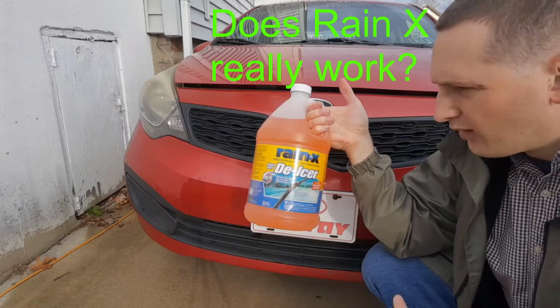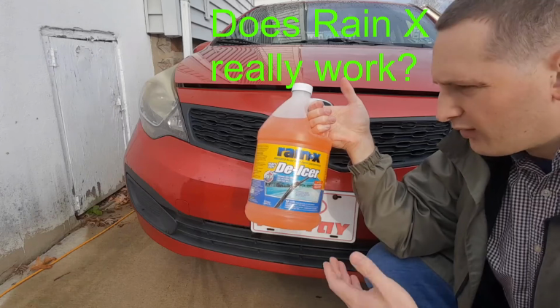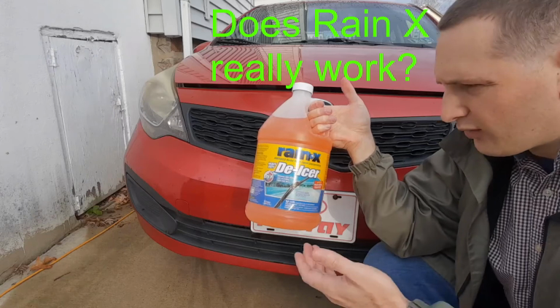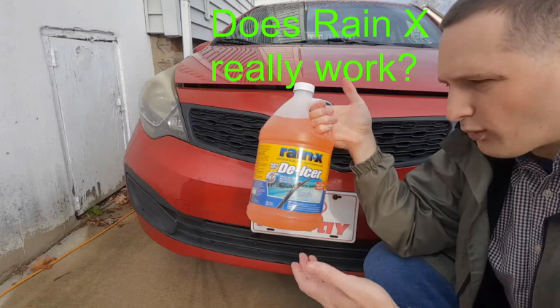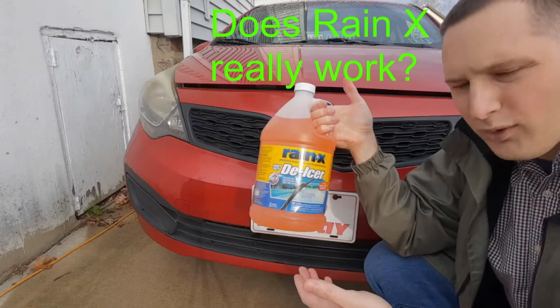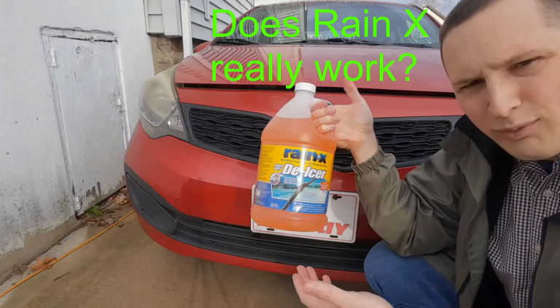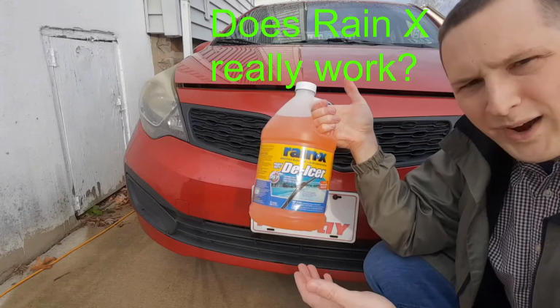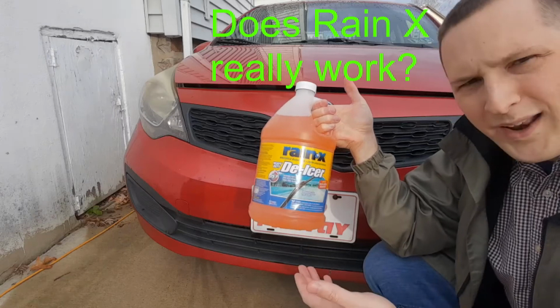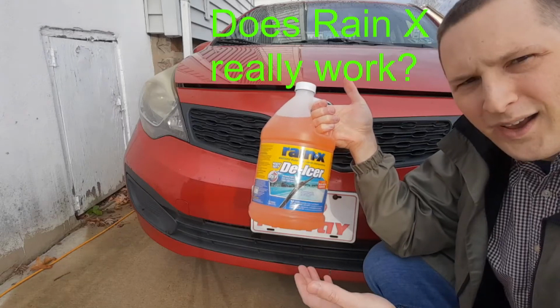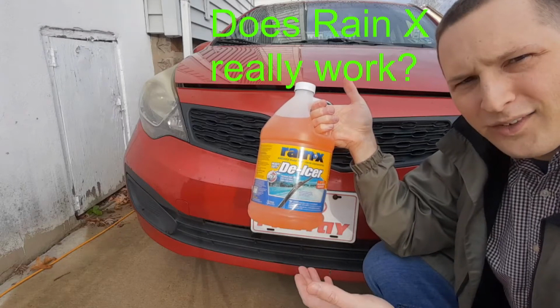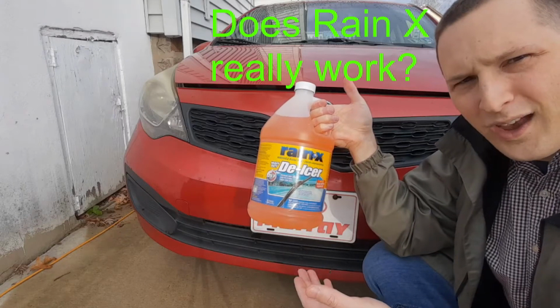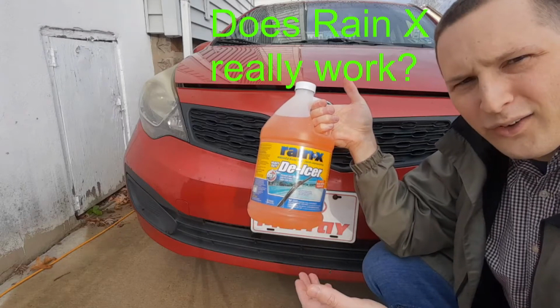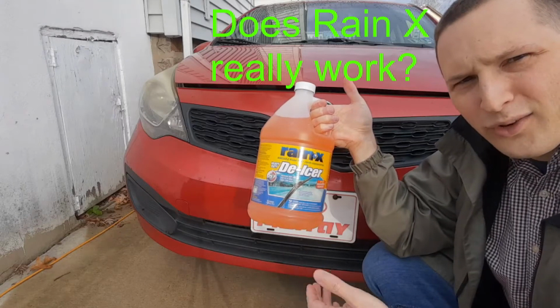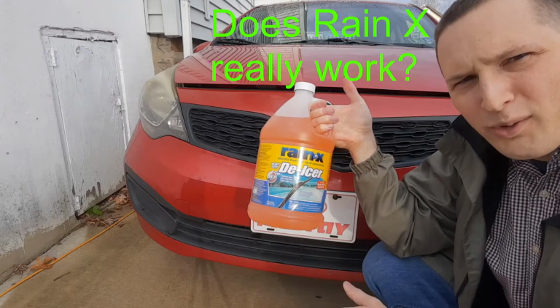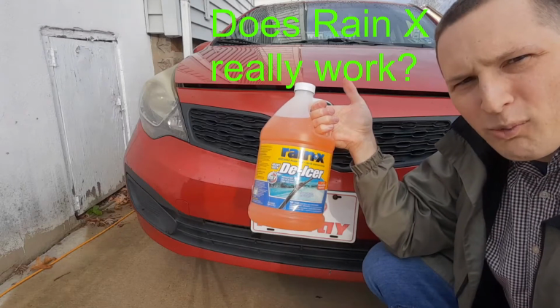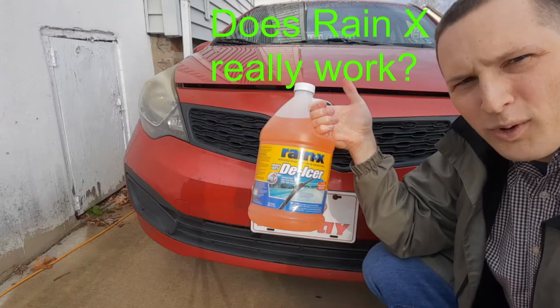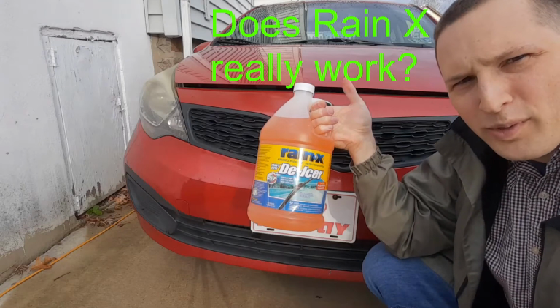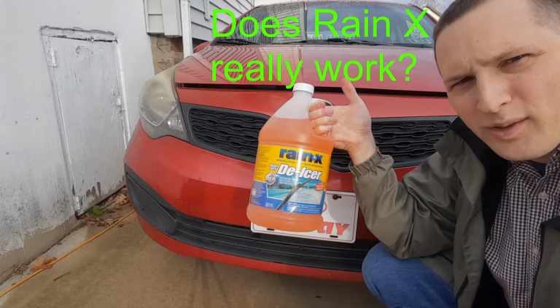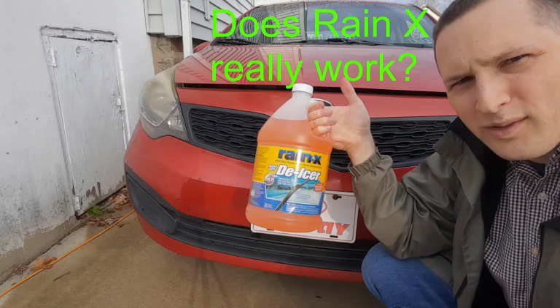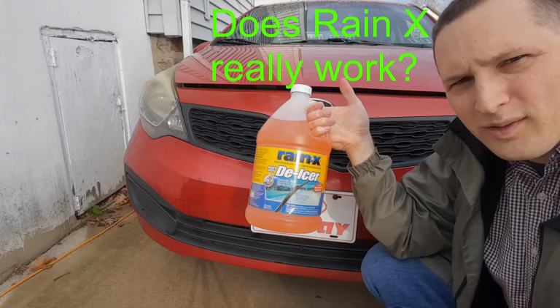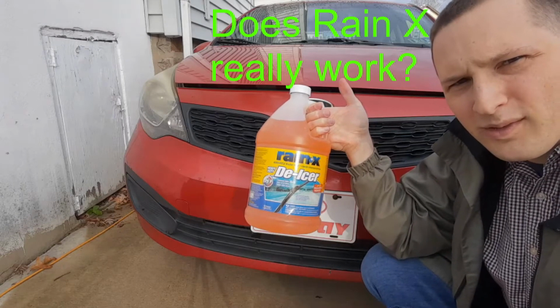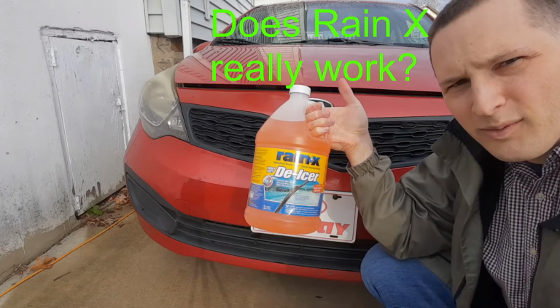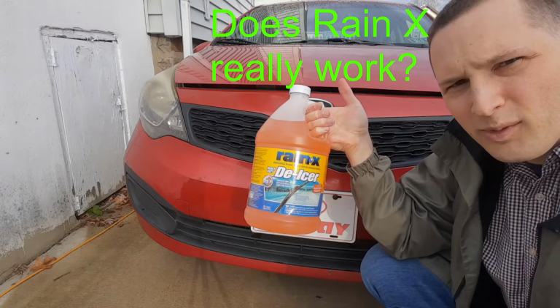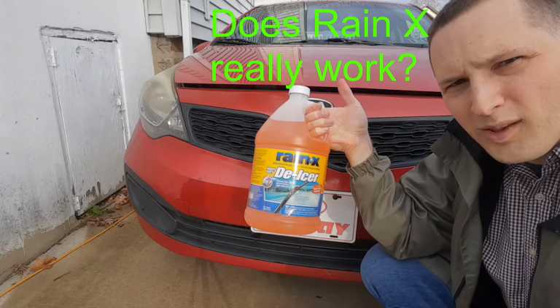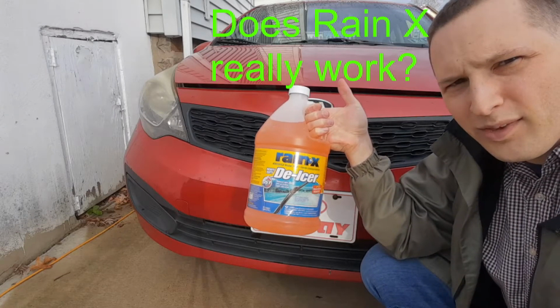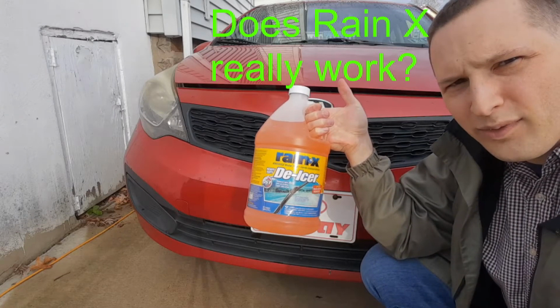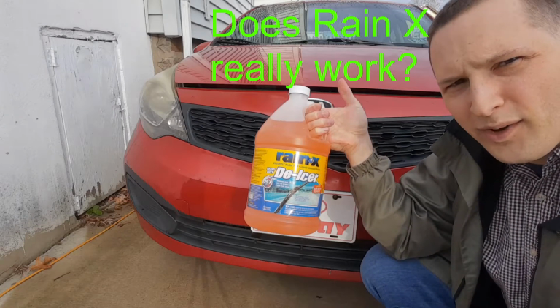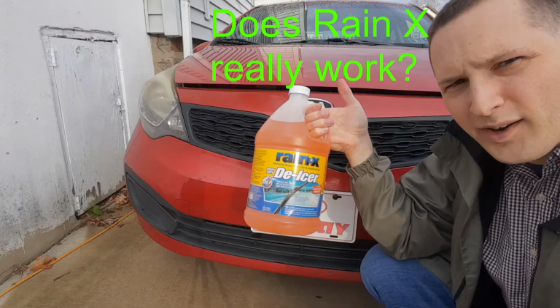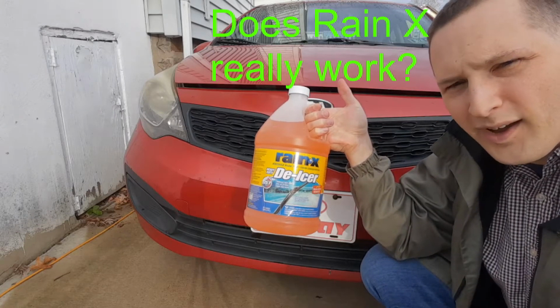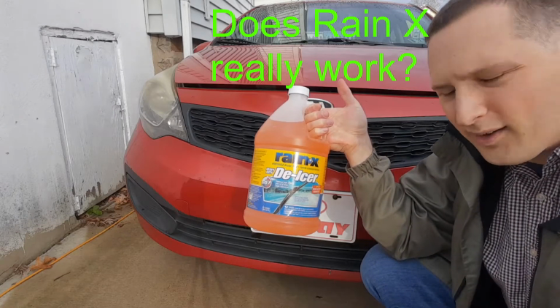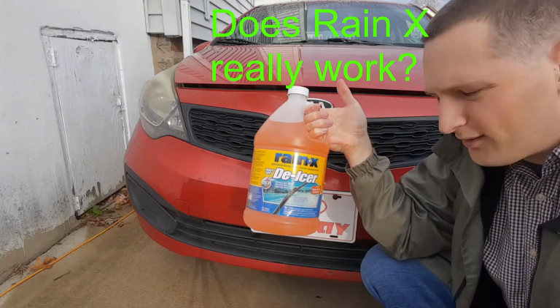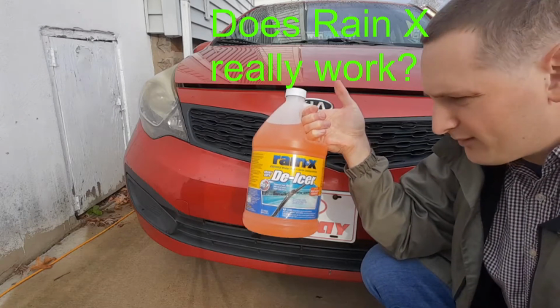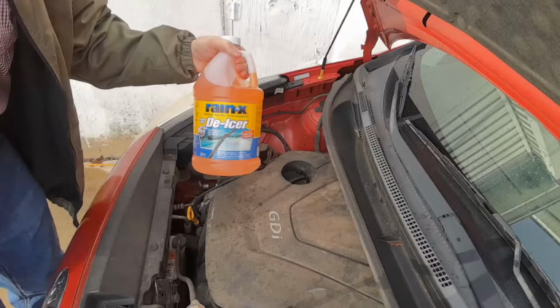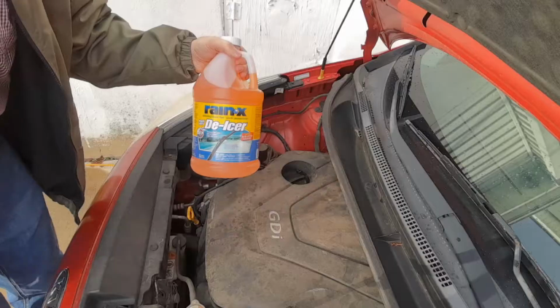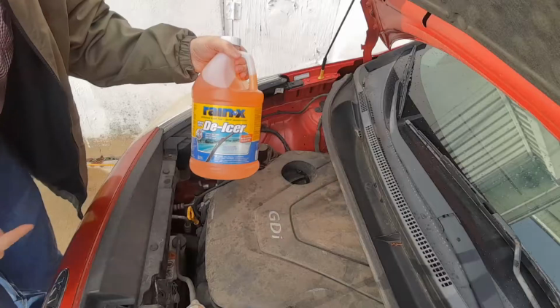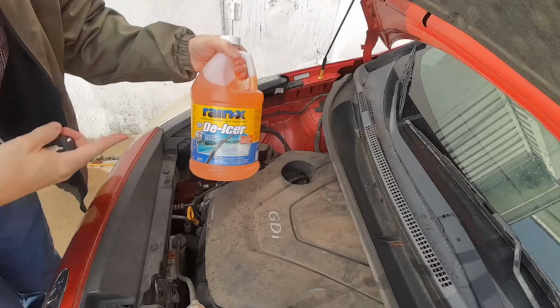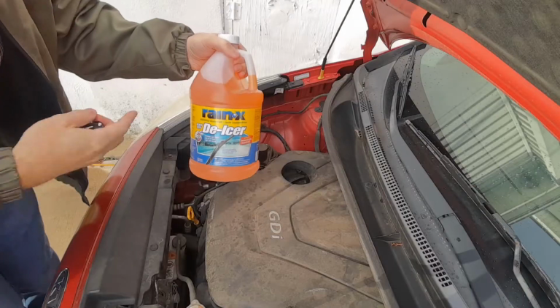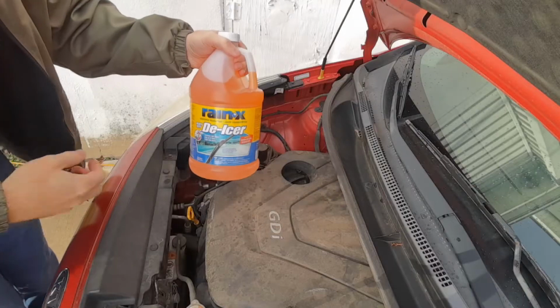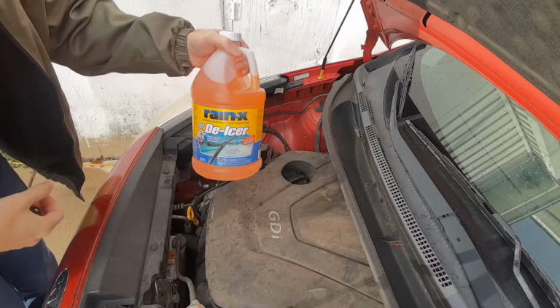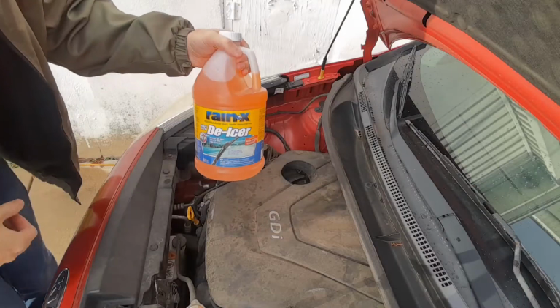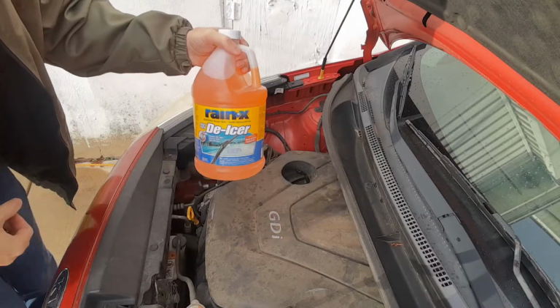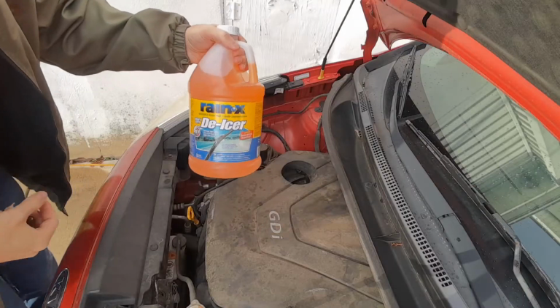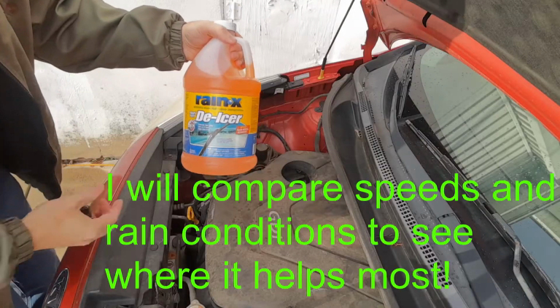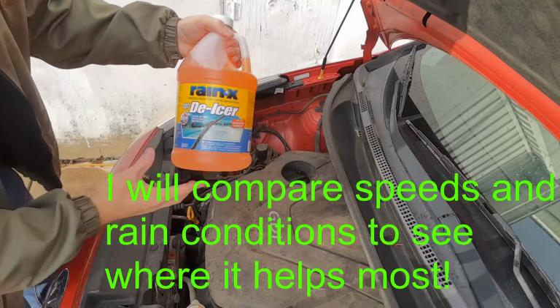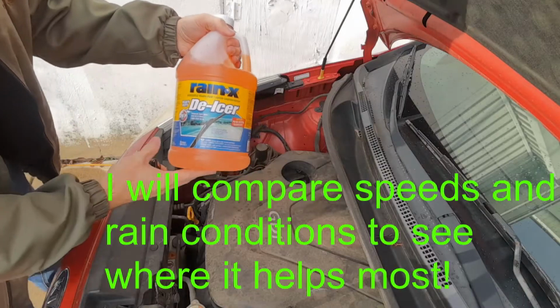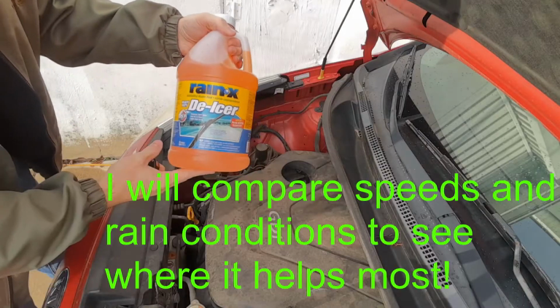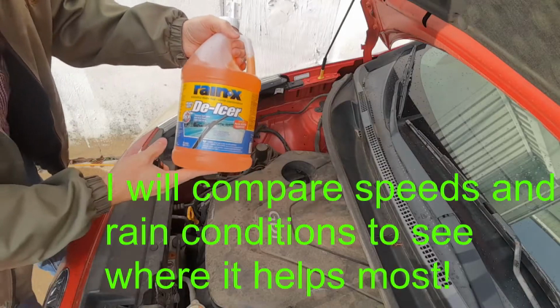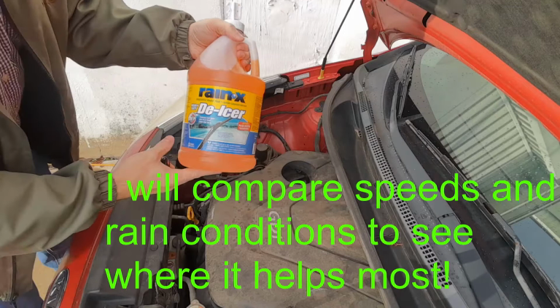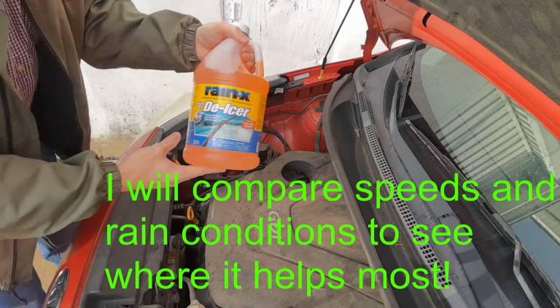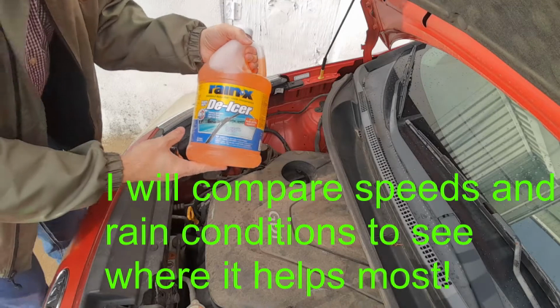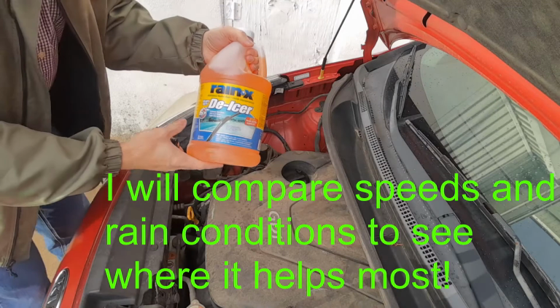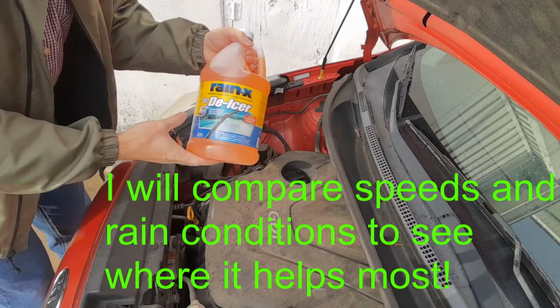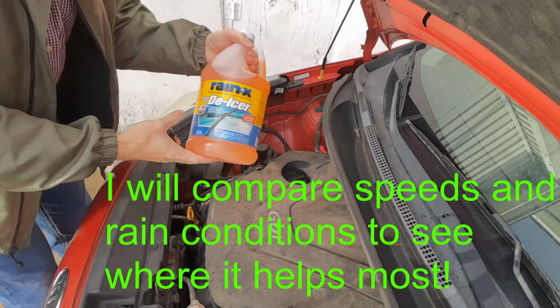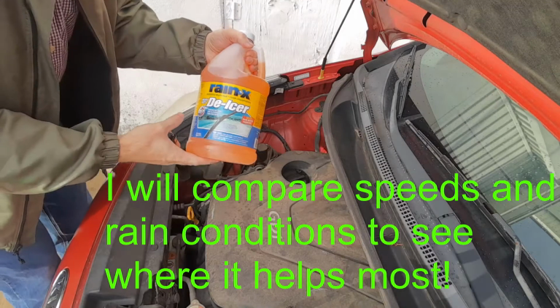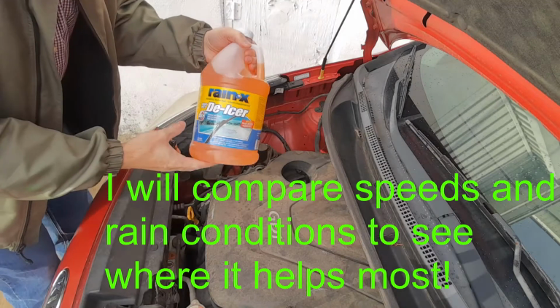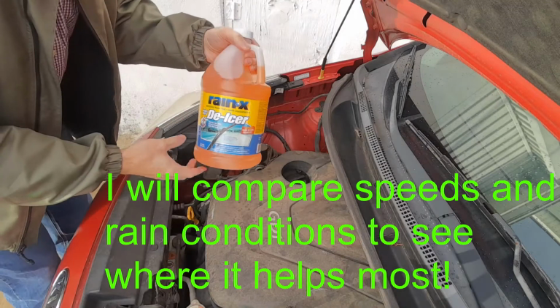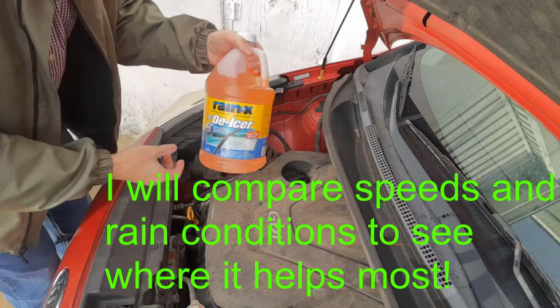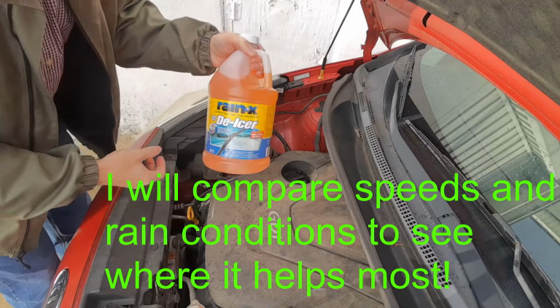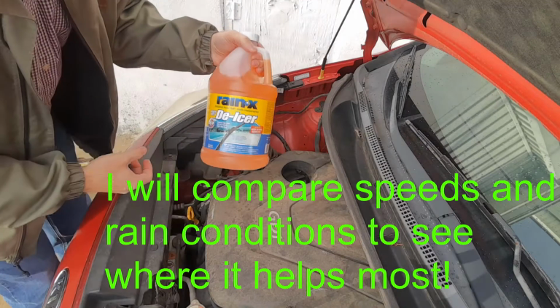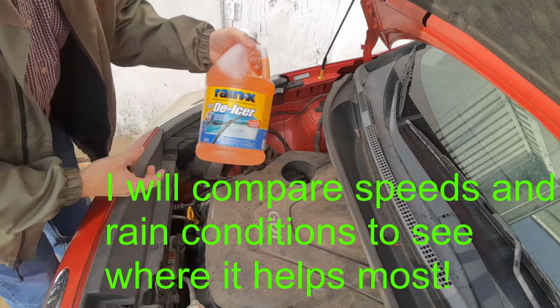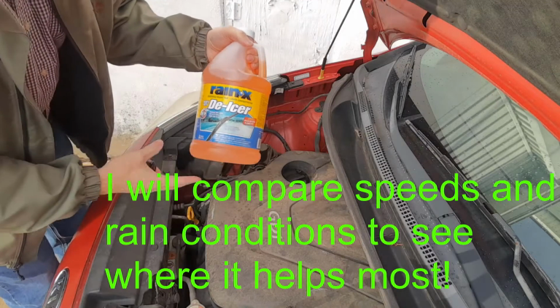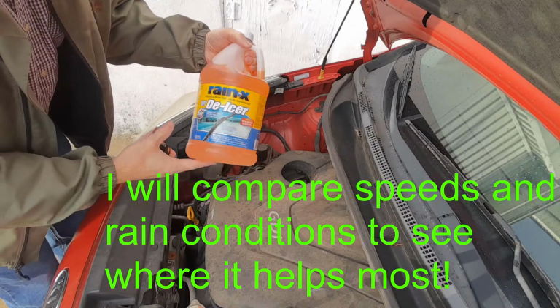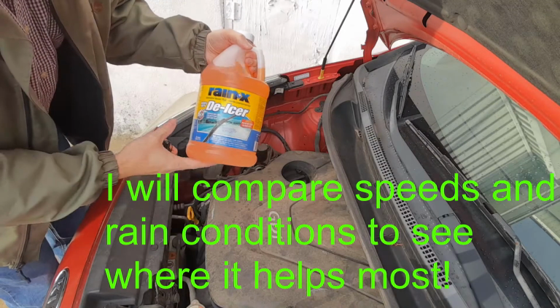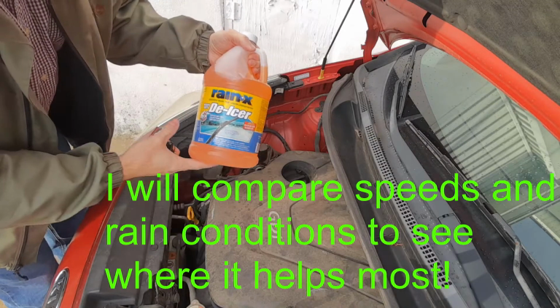So is Rain-X actually worth it? Let's find out. We're going to try this out and see how it works on our car.